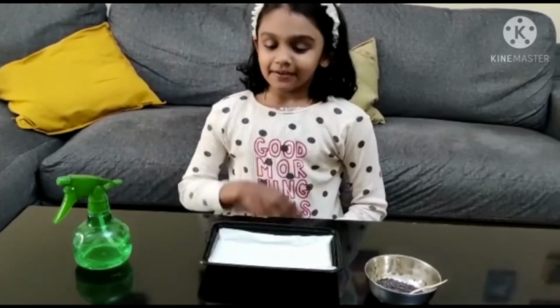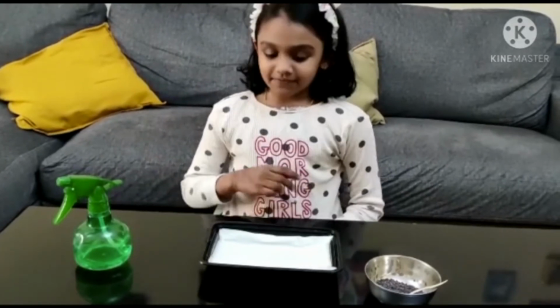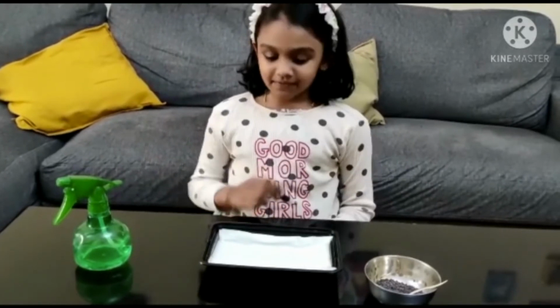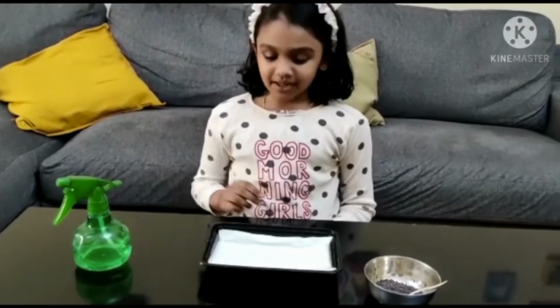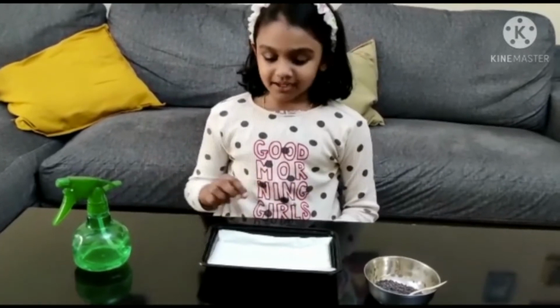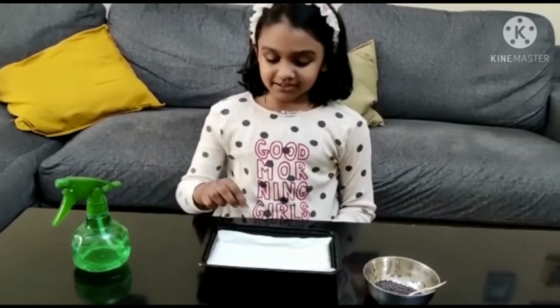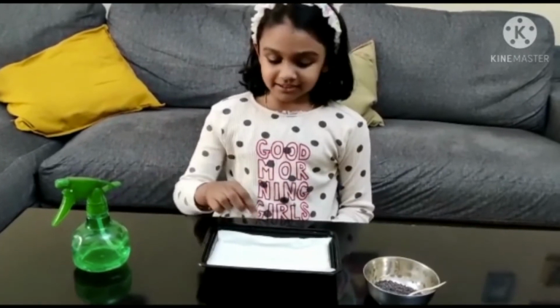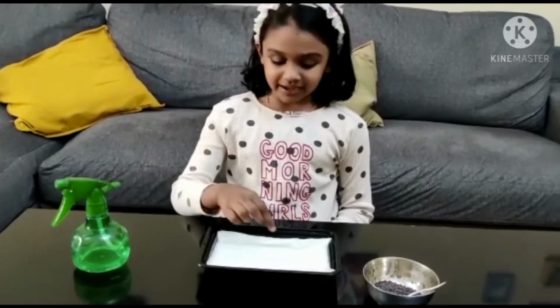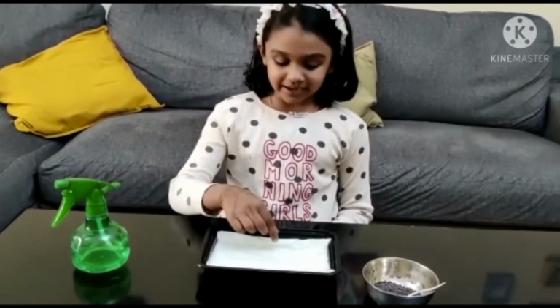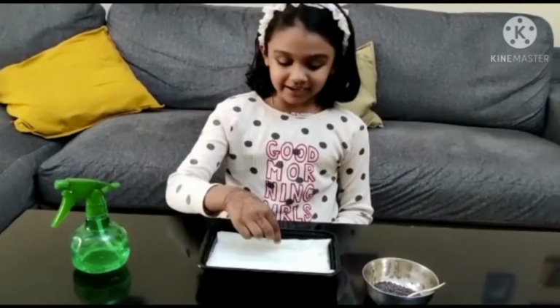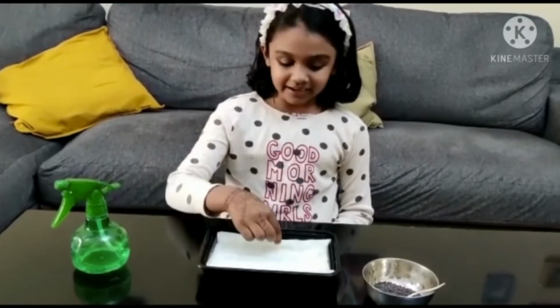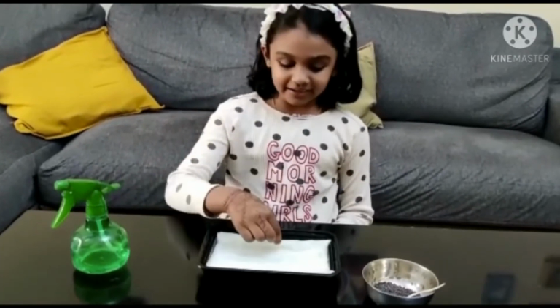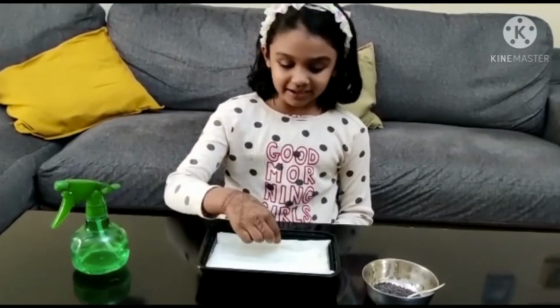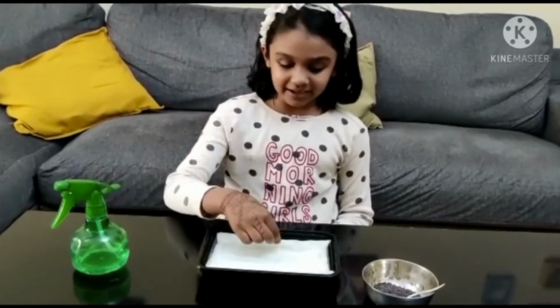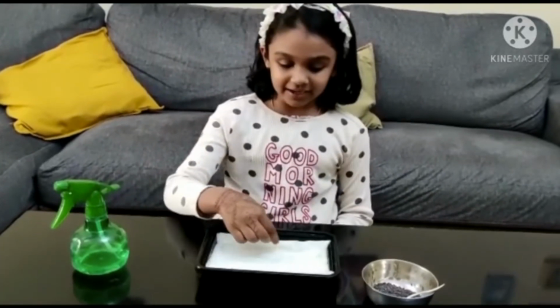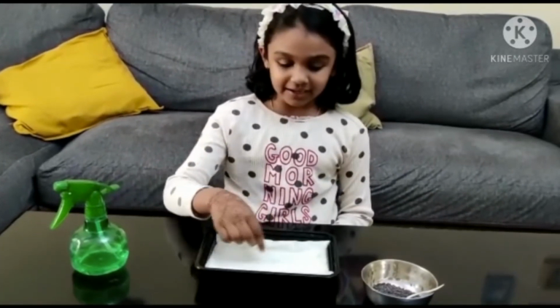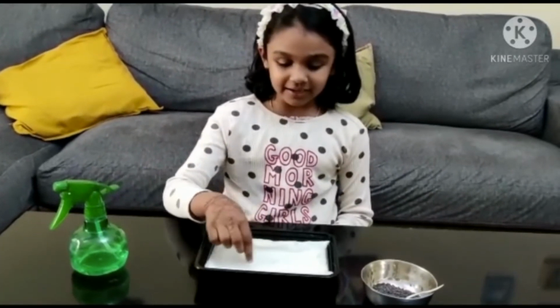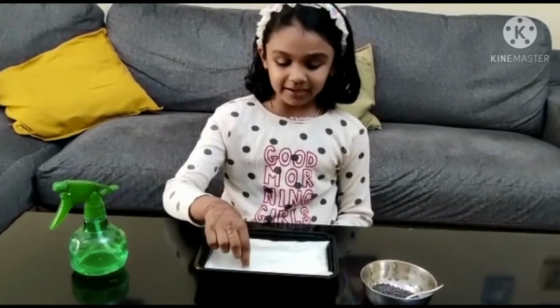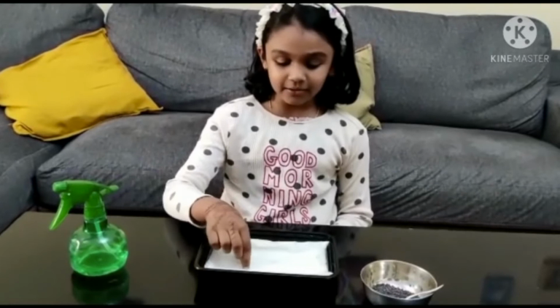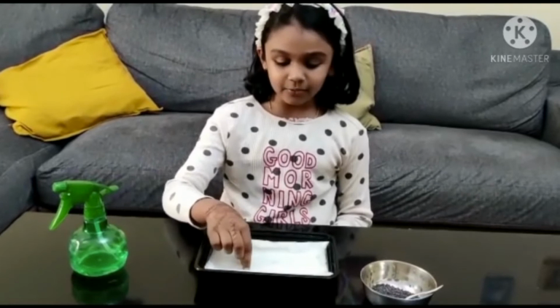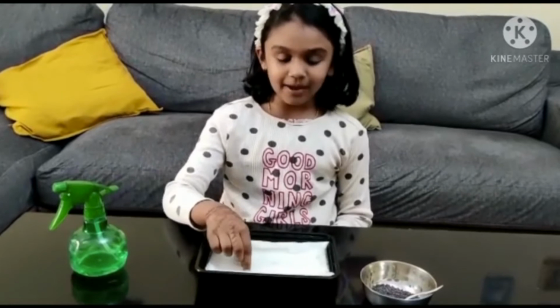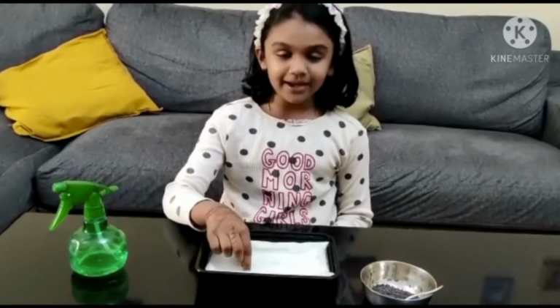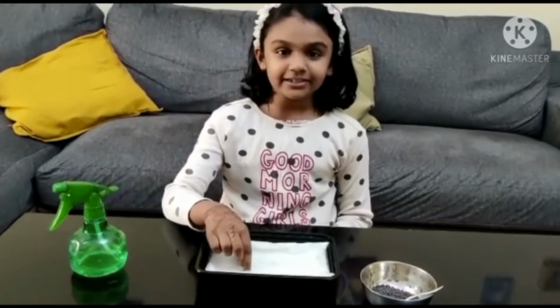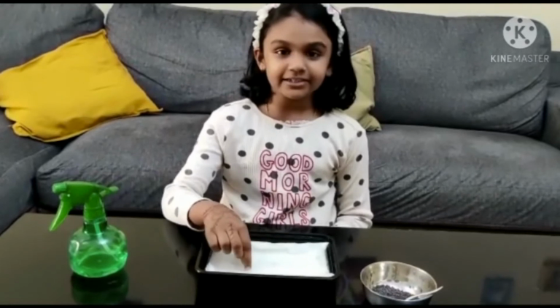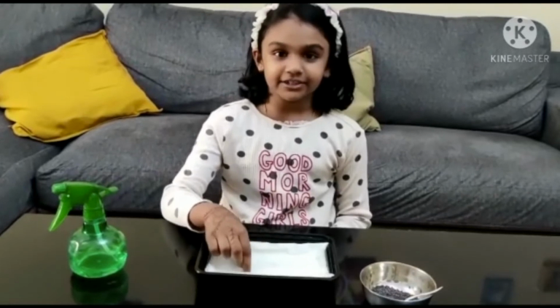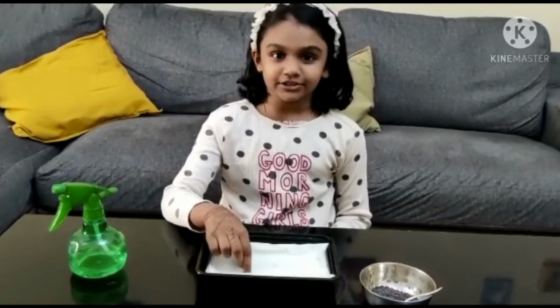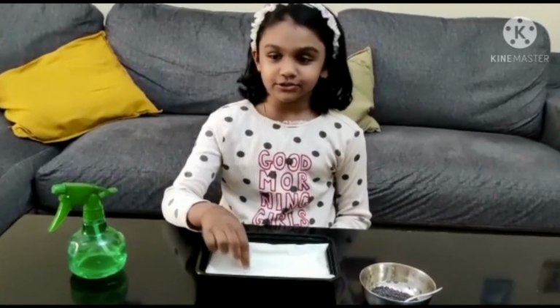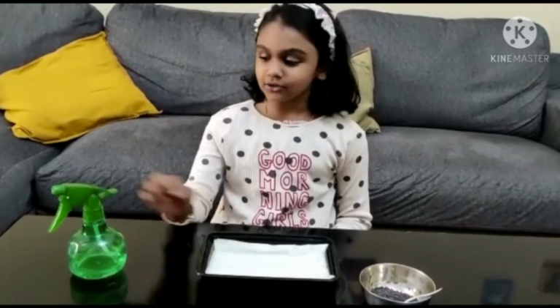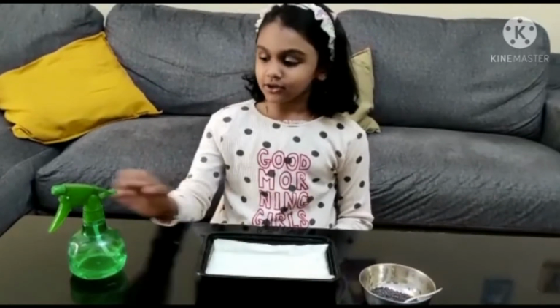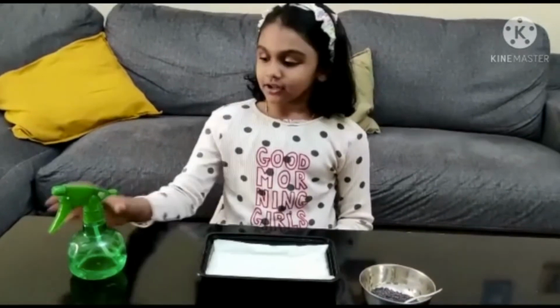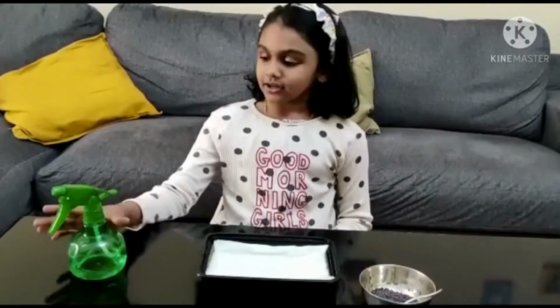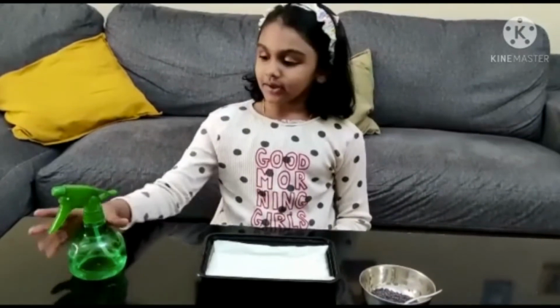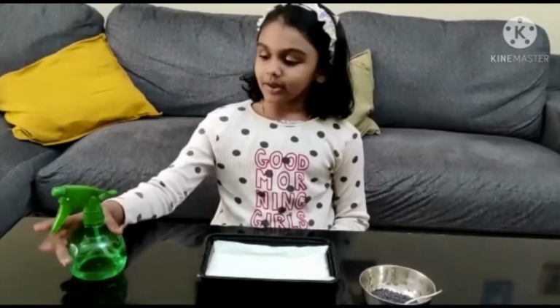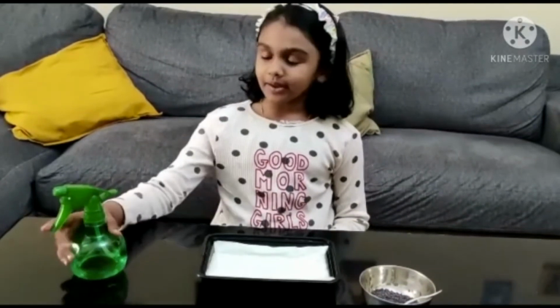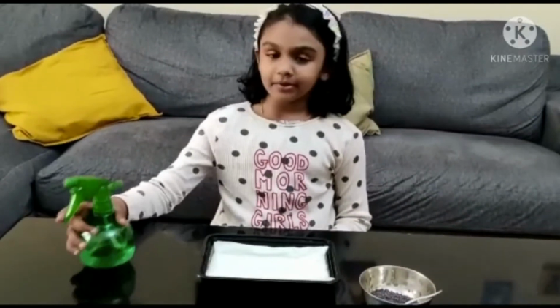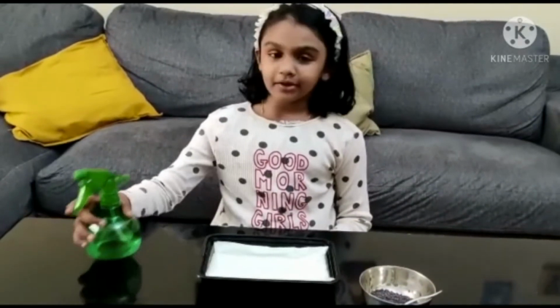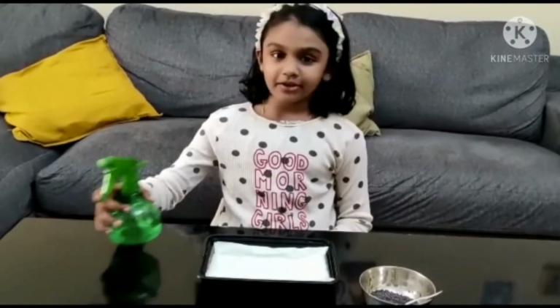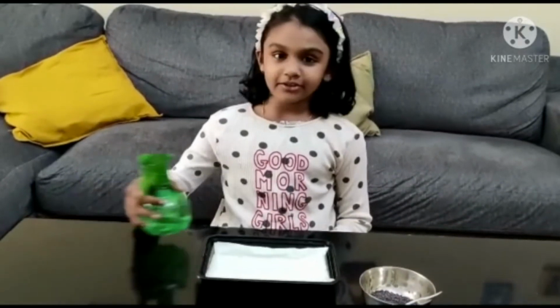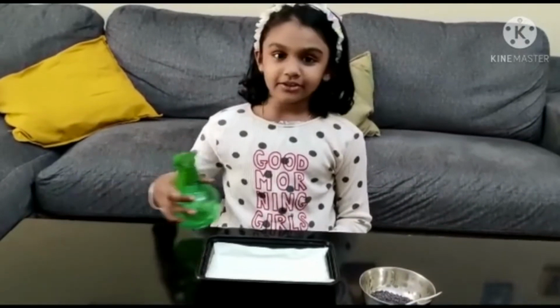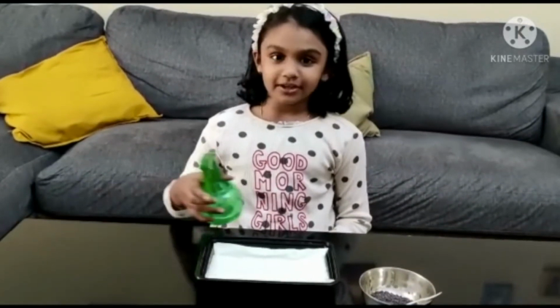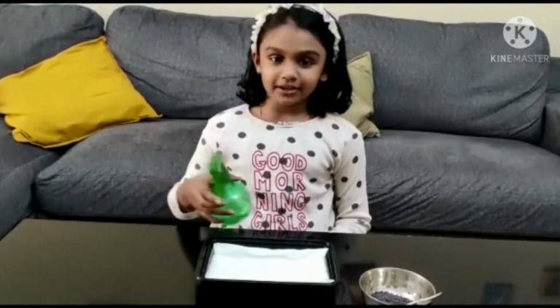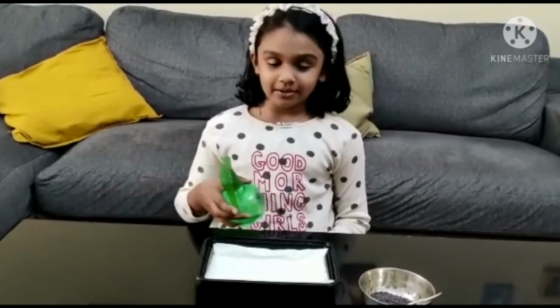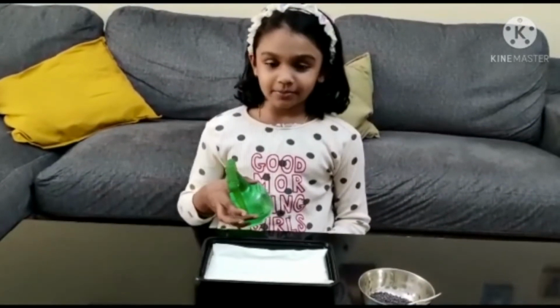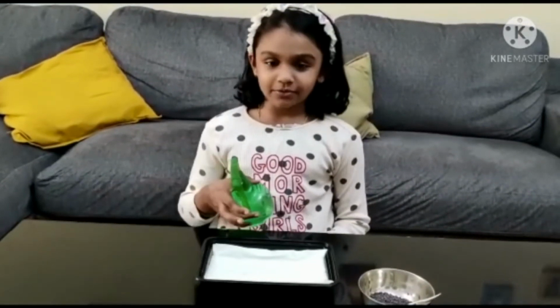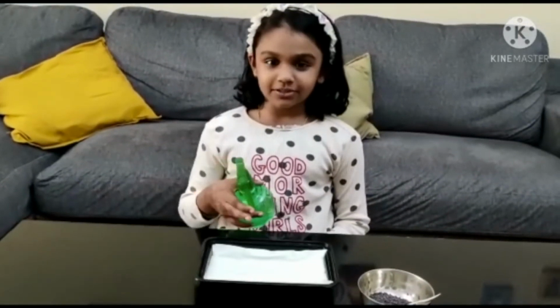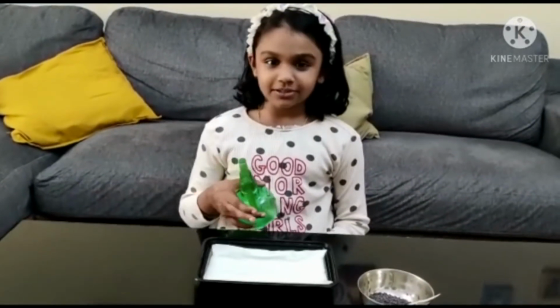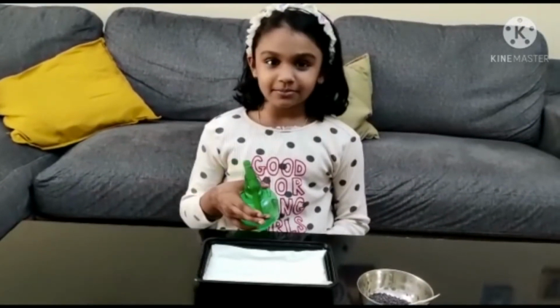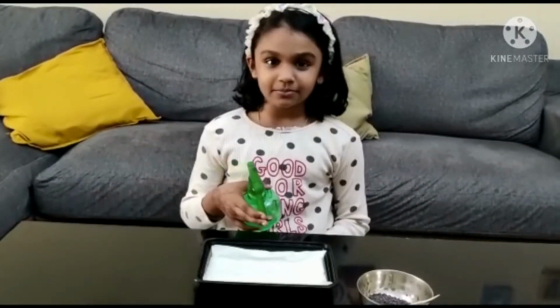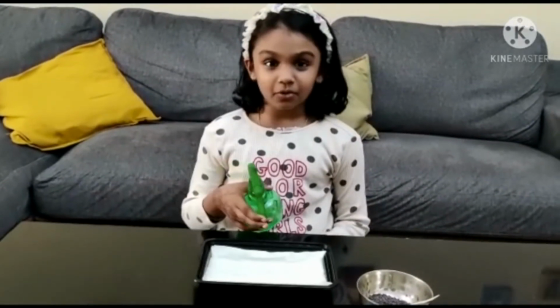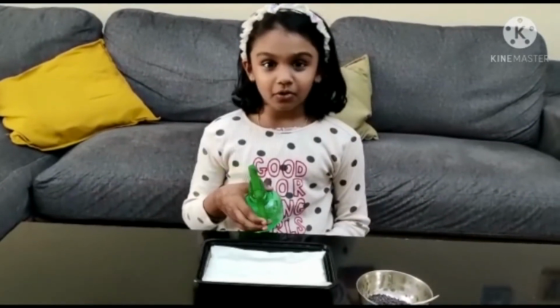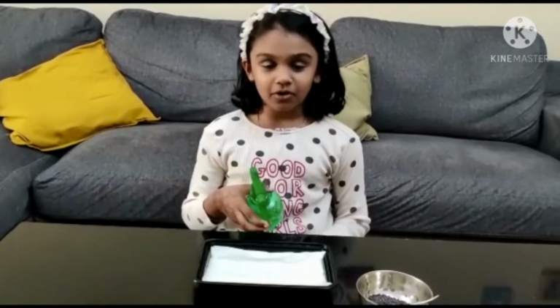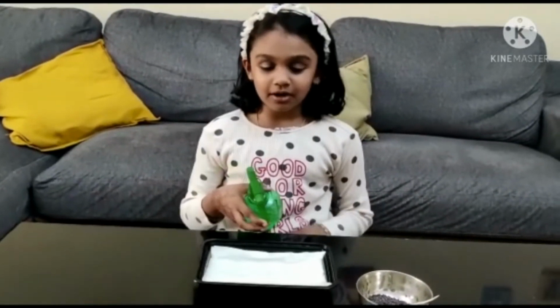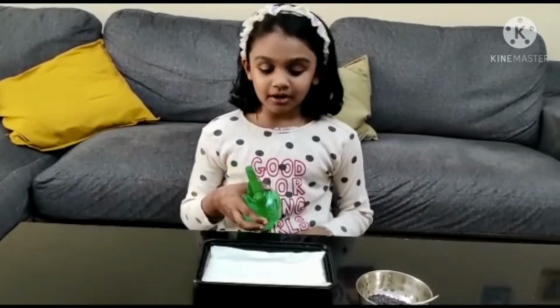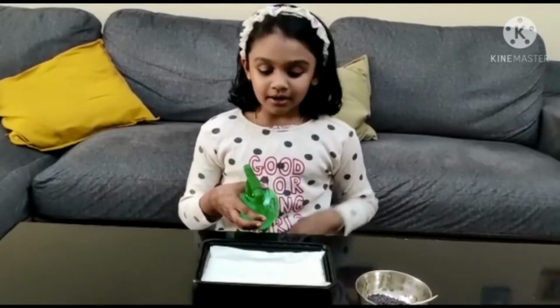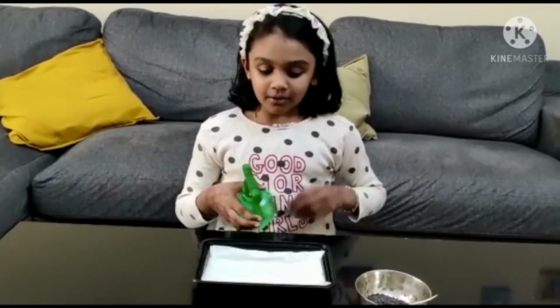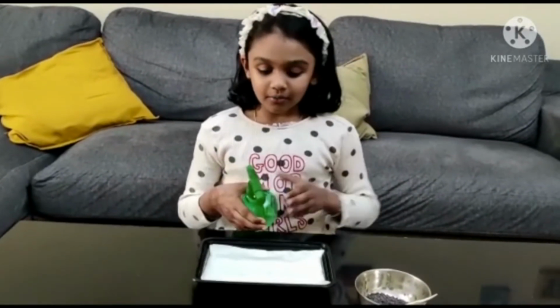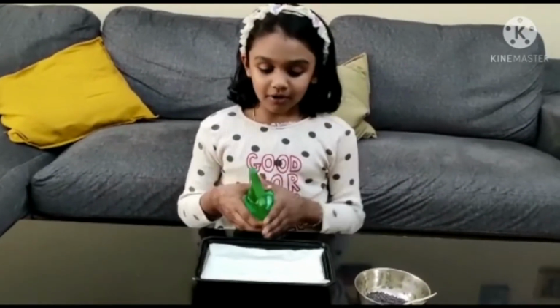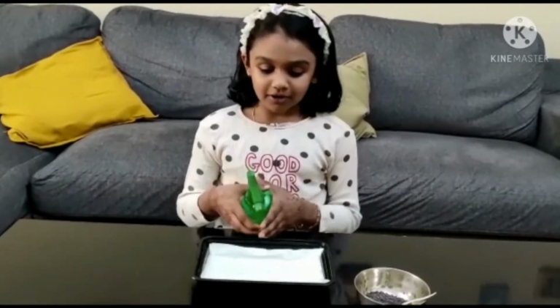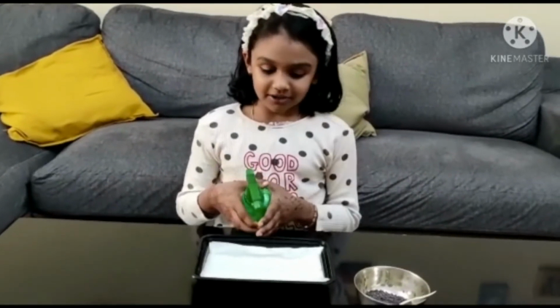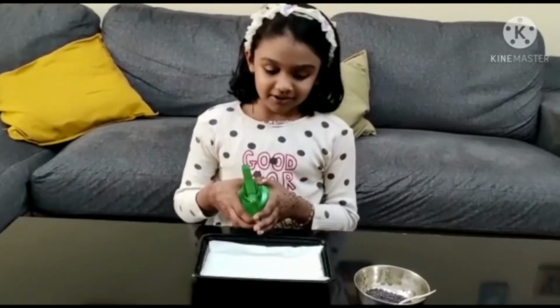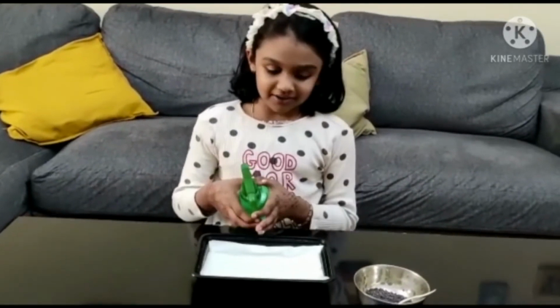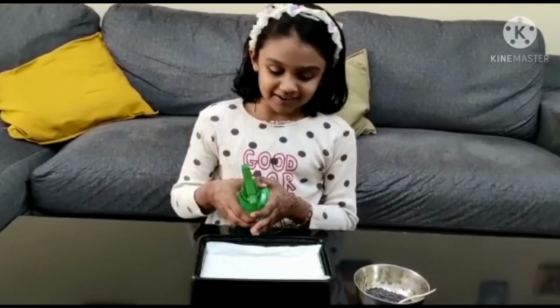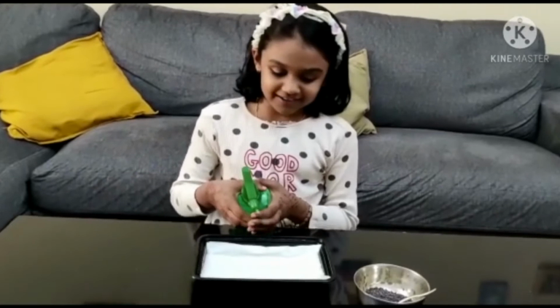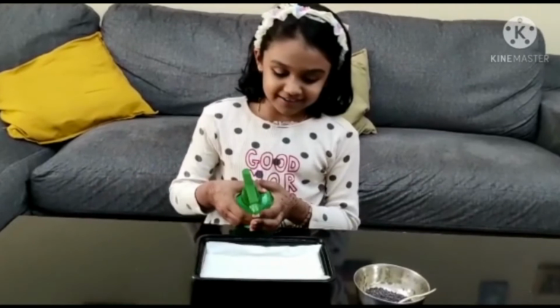First, I will take a wet tissue. Now I am going to put some more water on it.